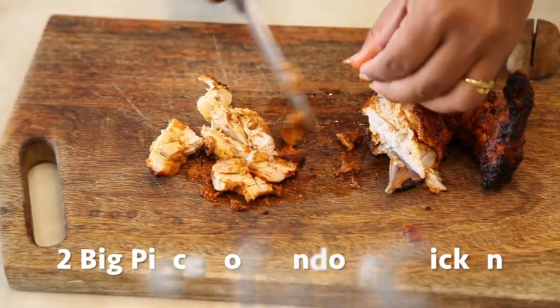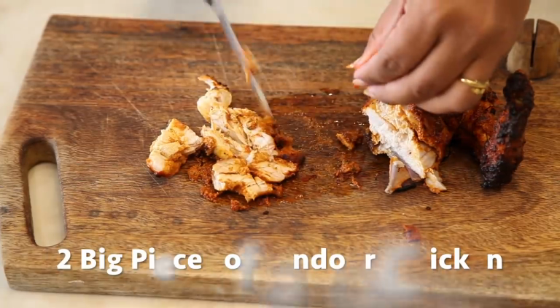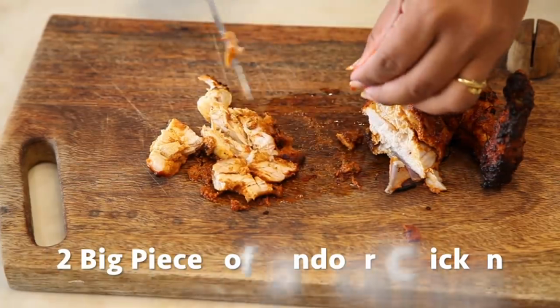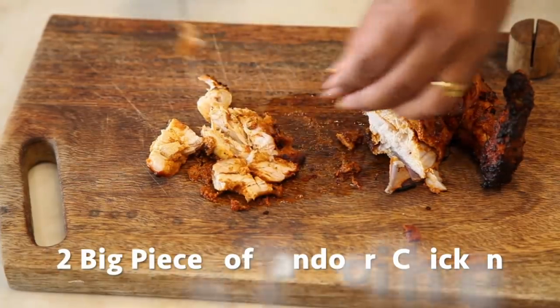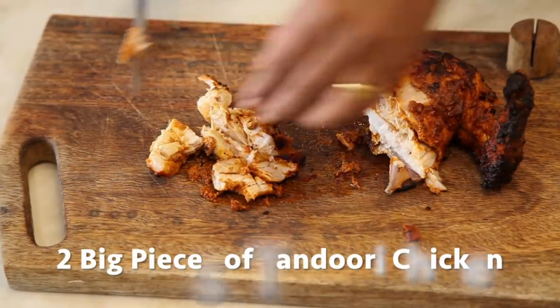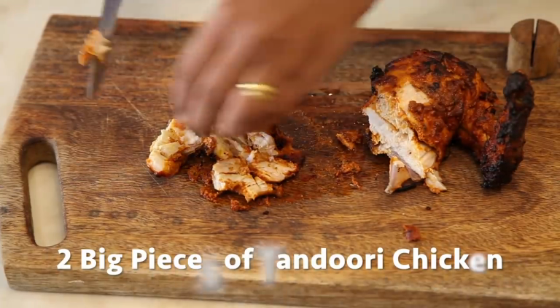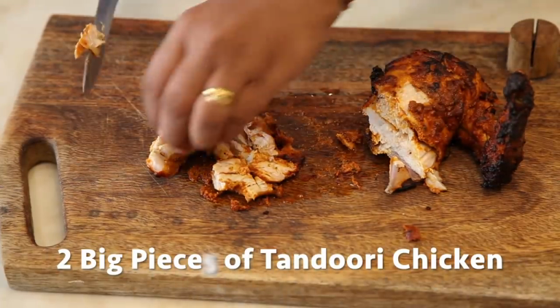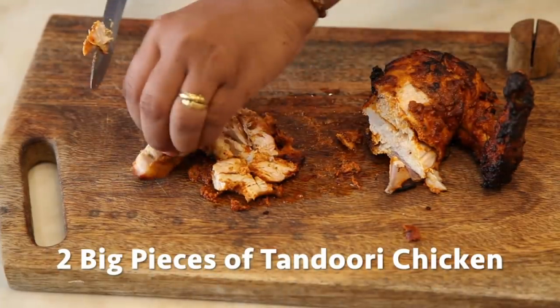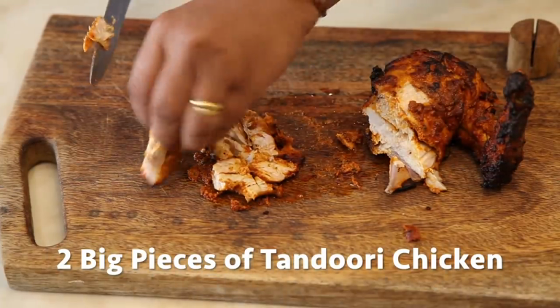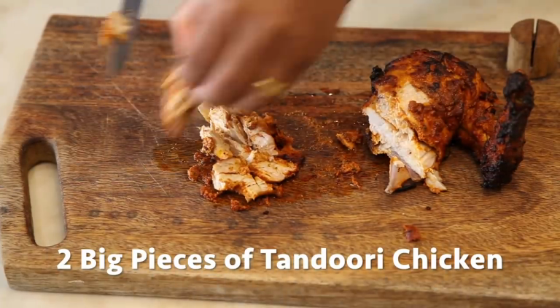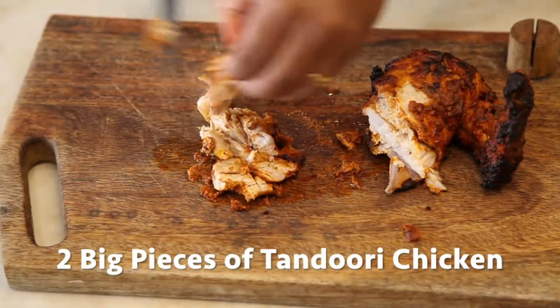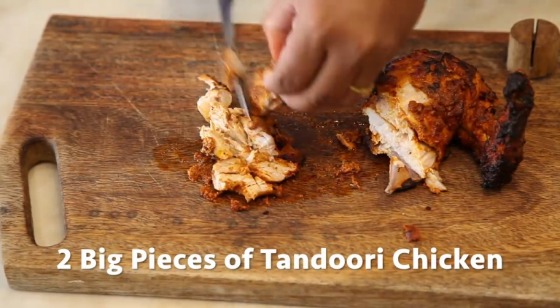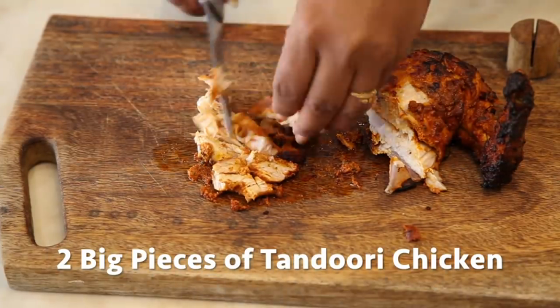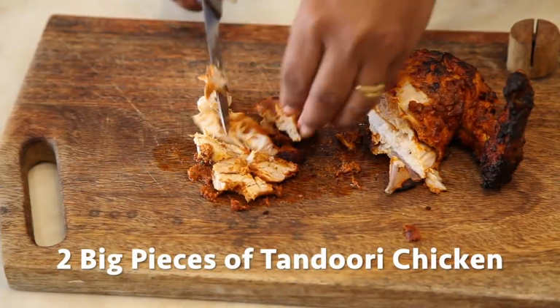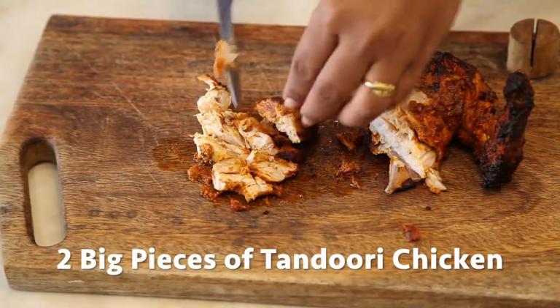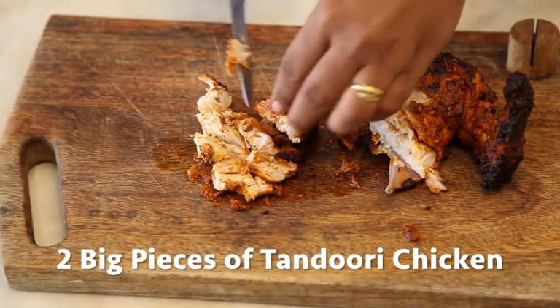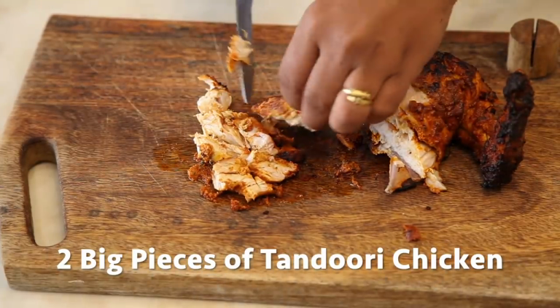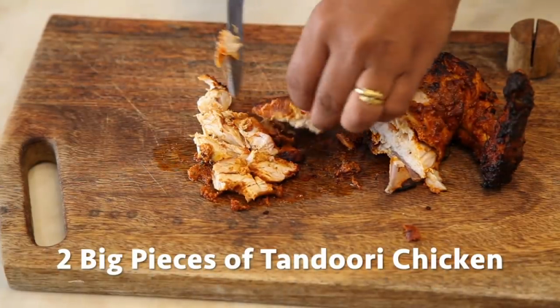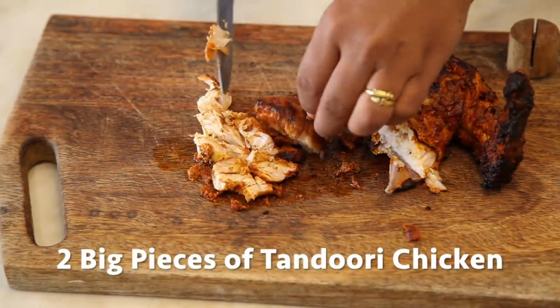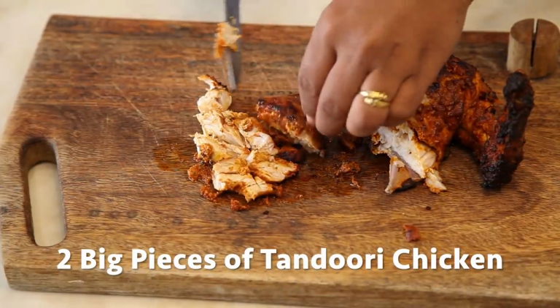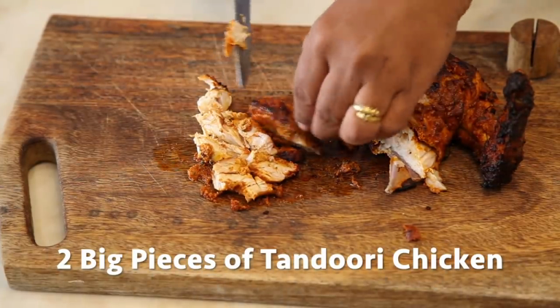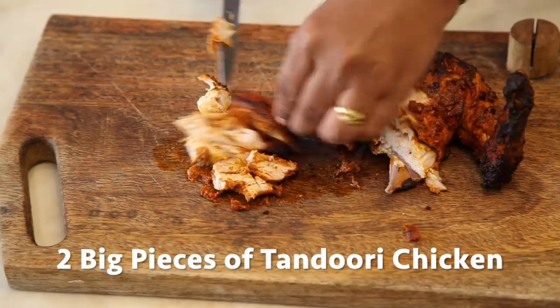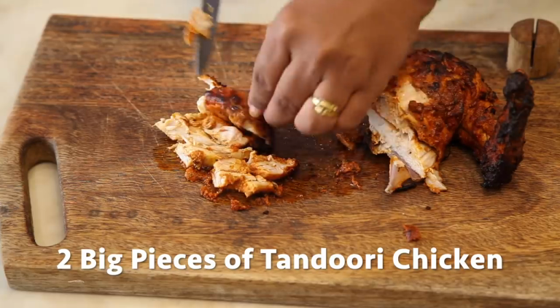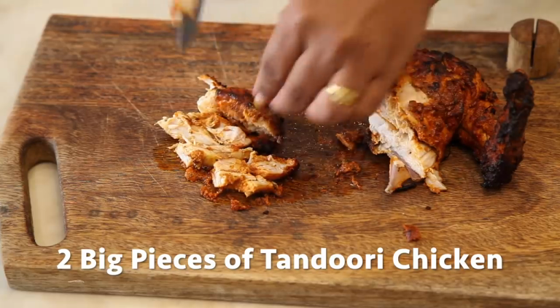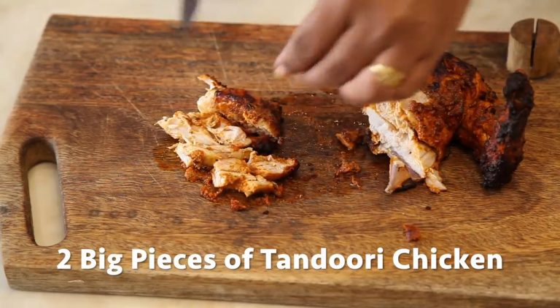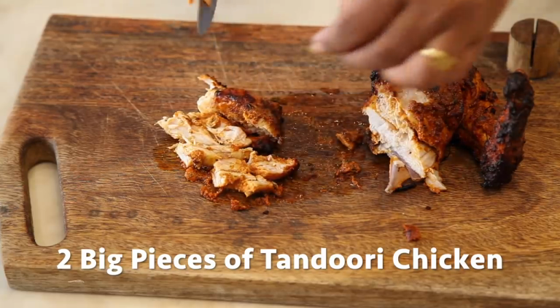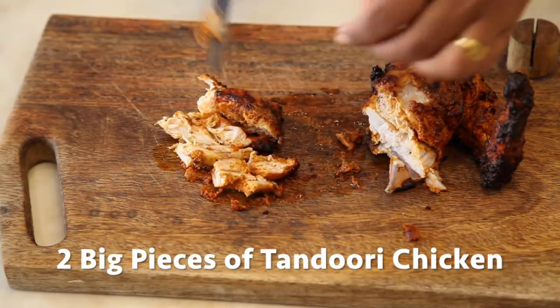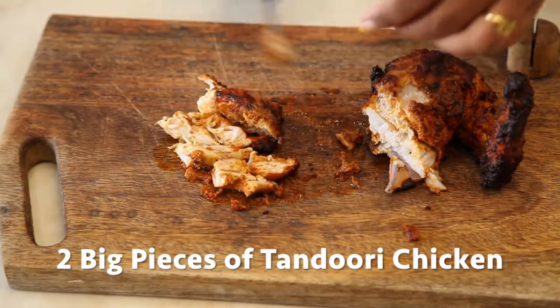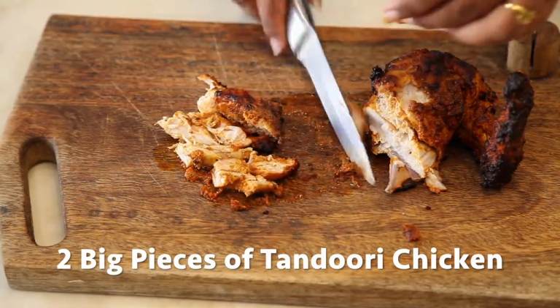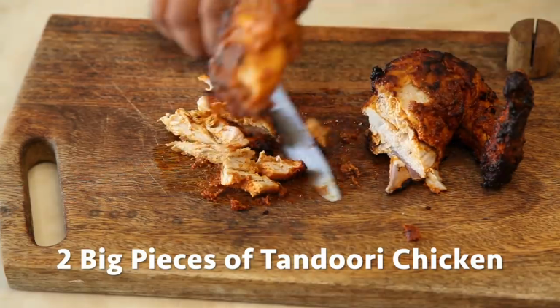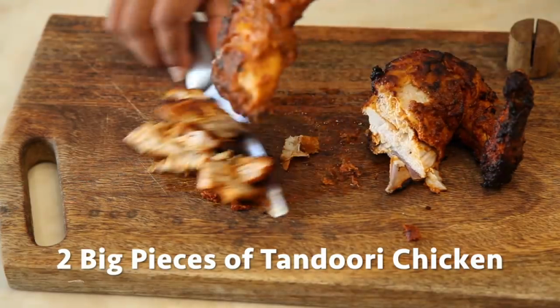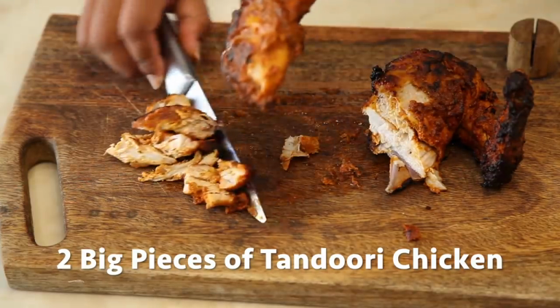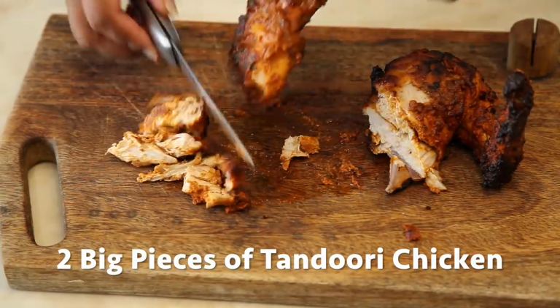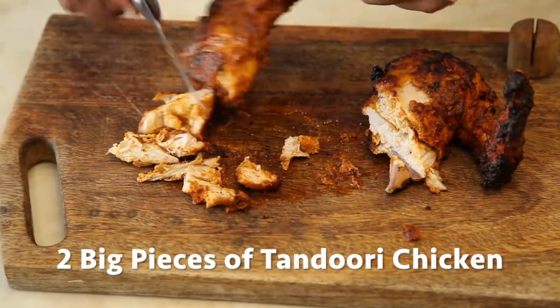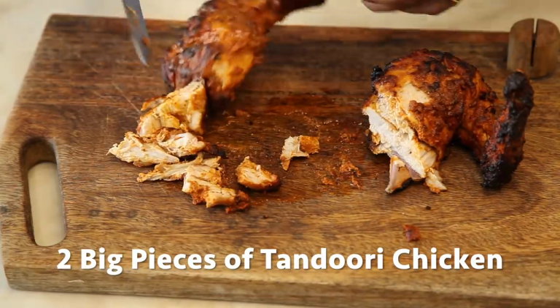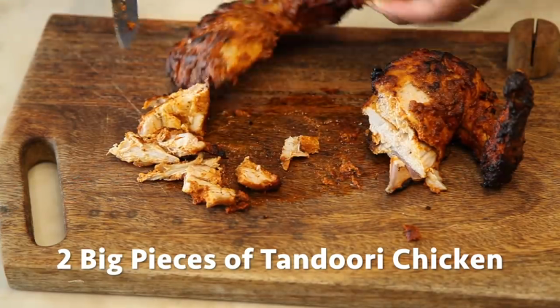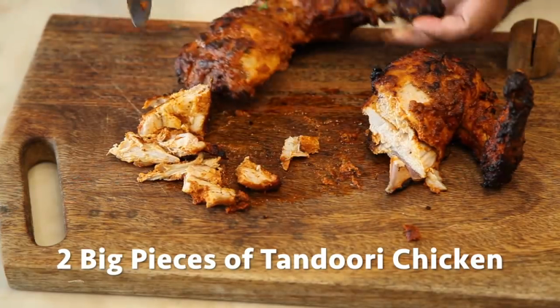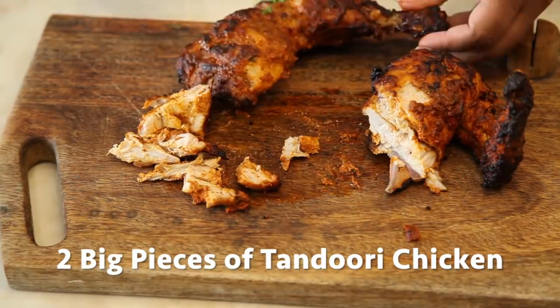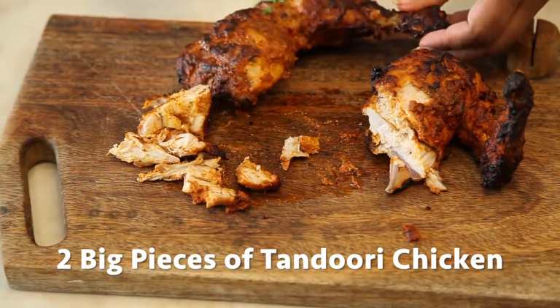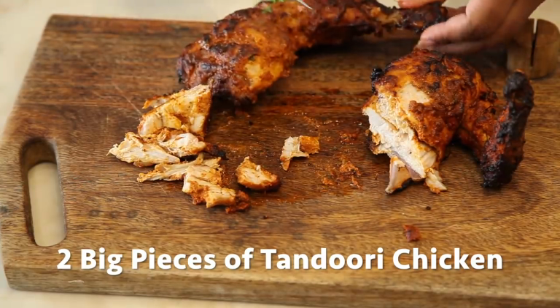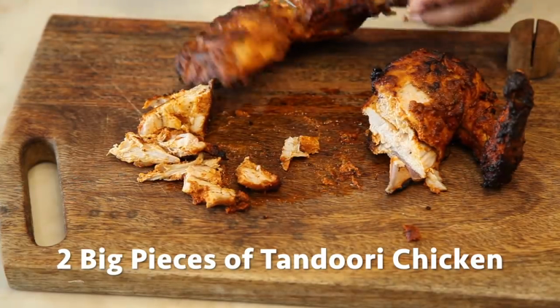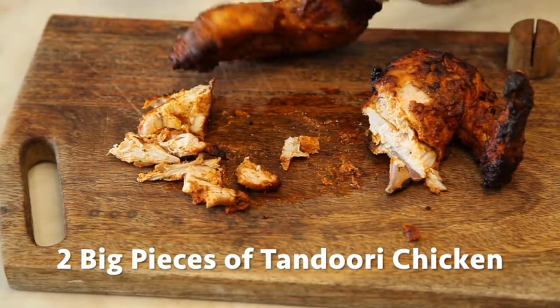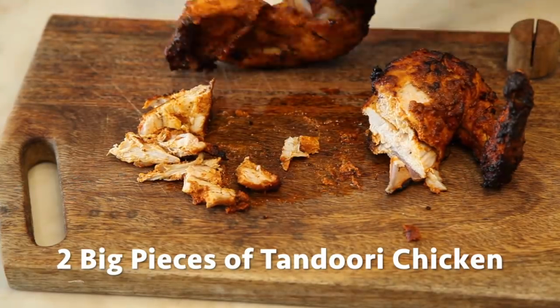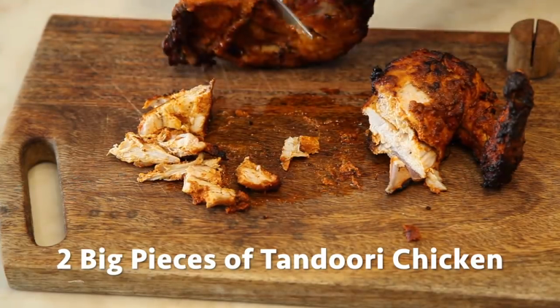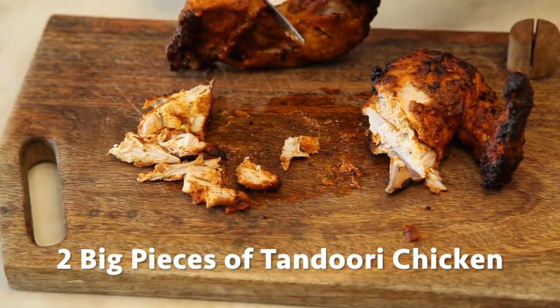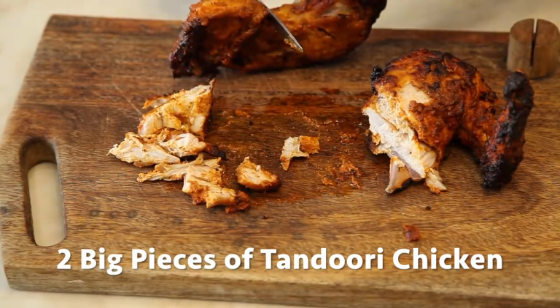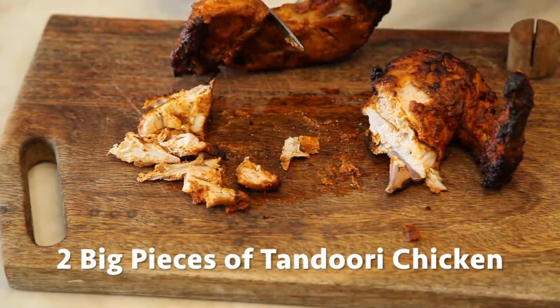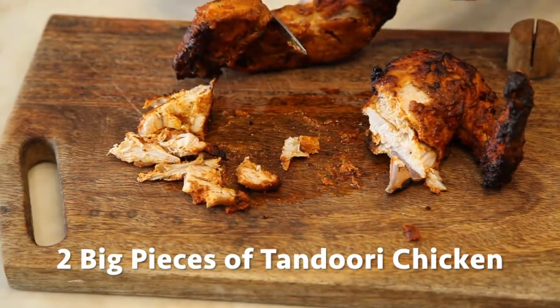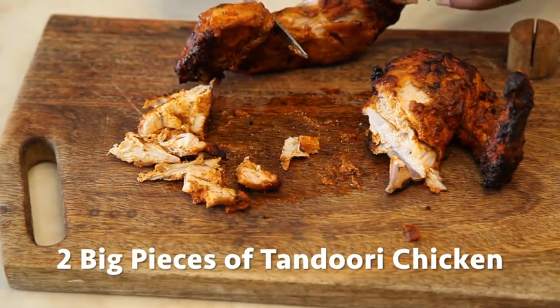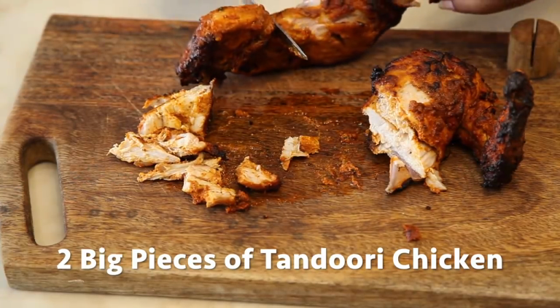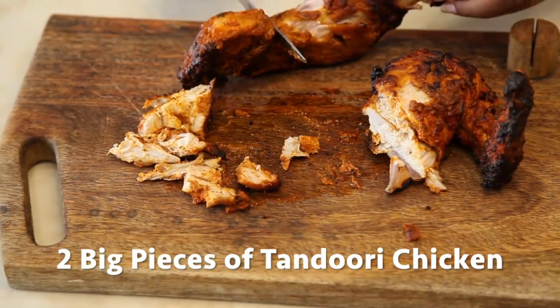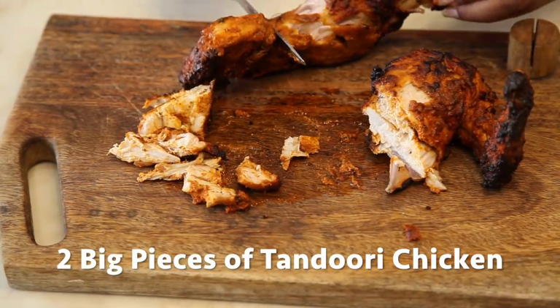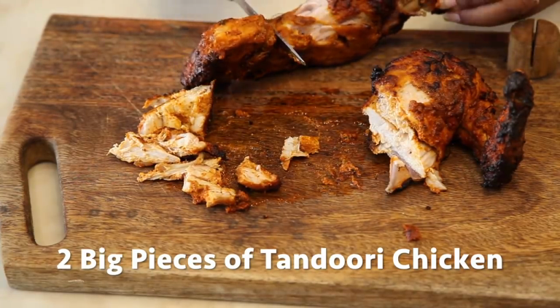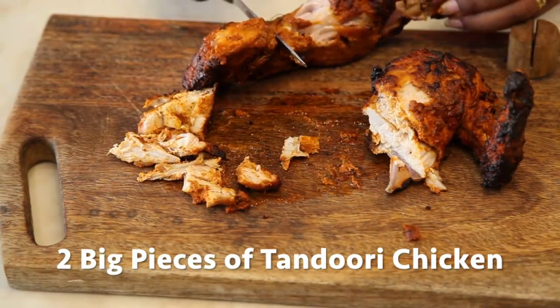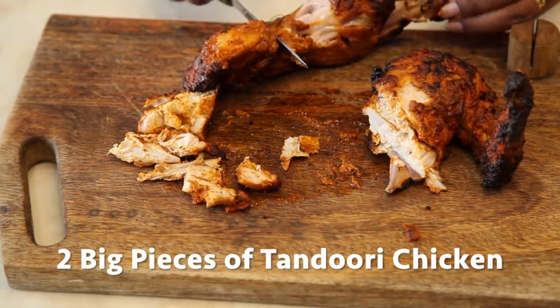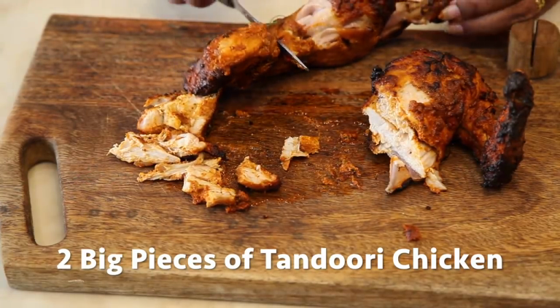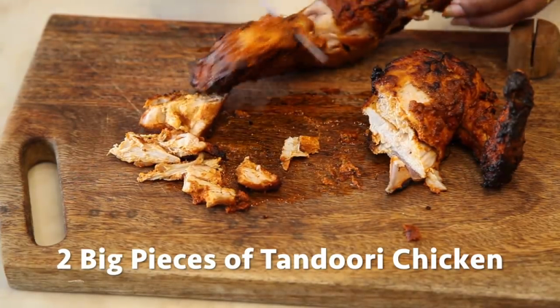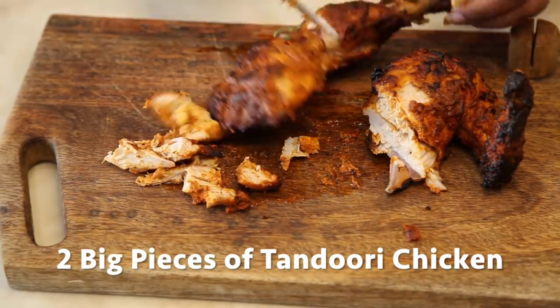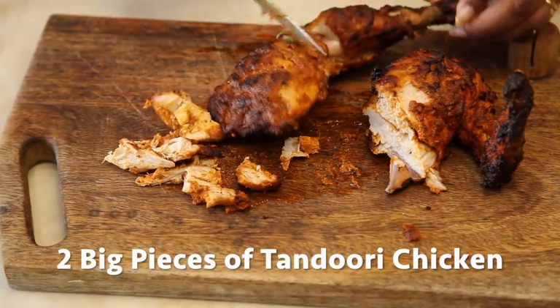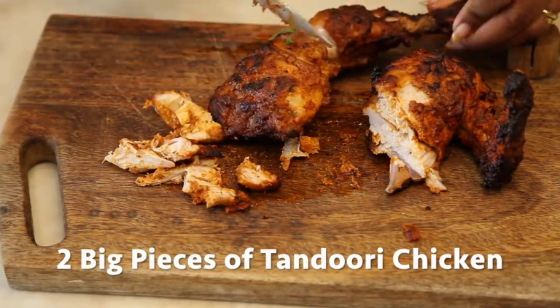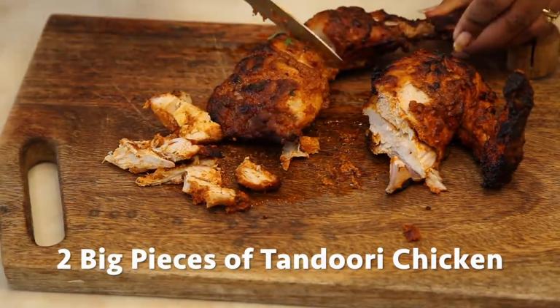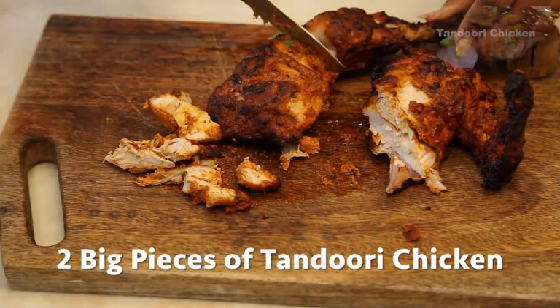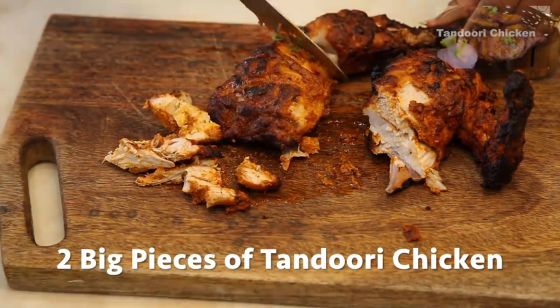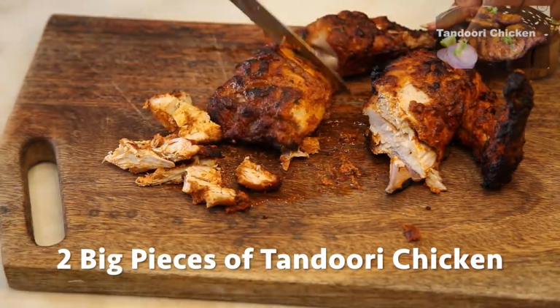Take 2 big pieces of tandoori chicken and shred them. For the link of tandoori chicken, you can refer to the description below.